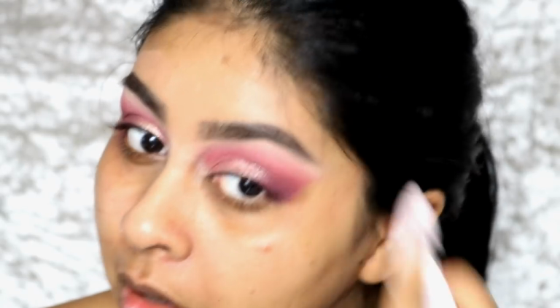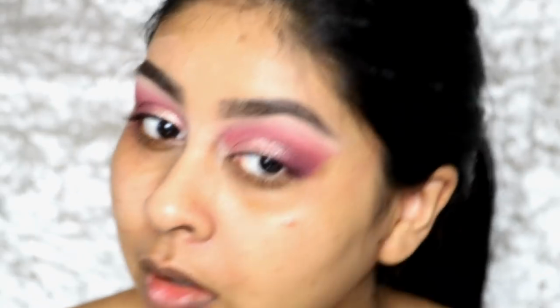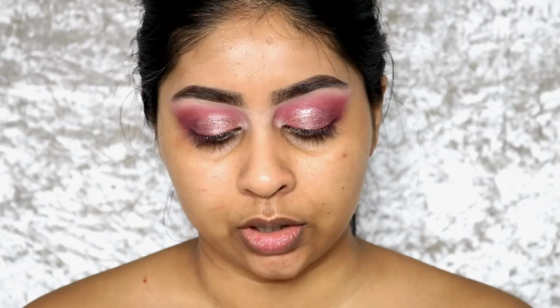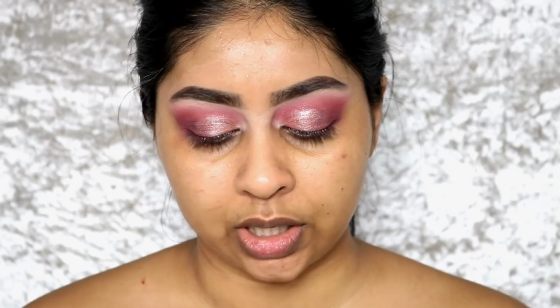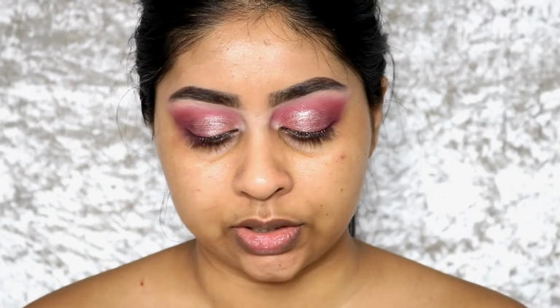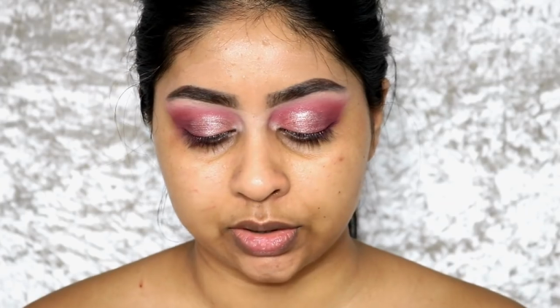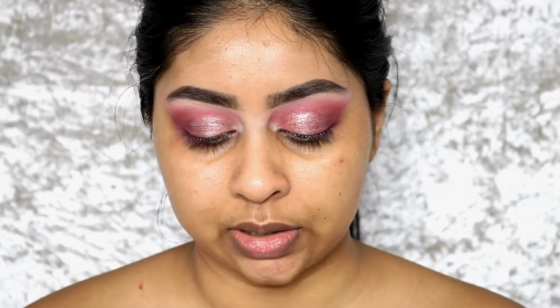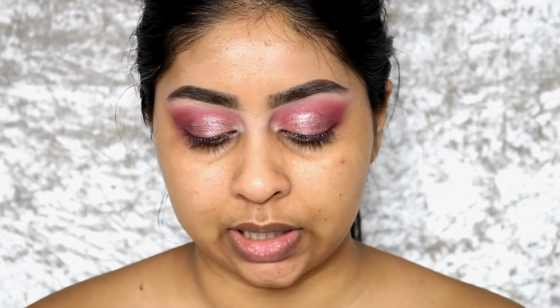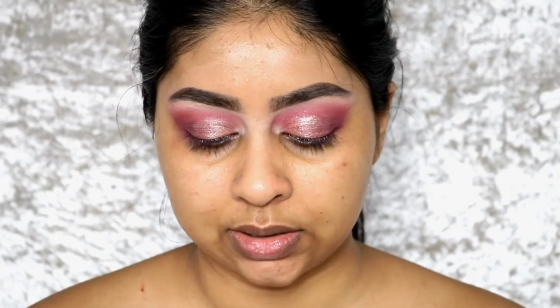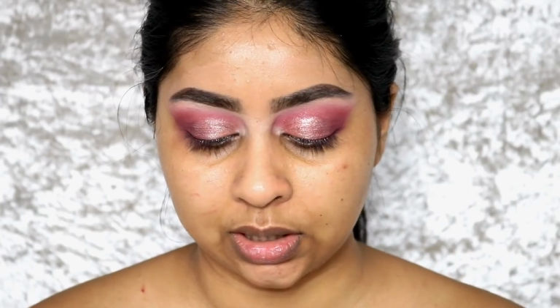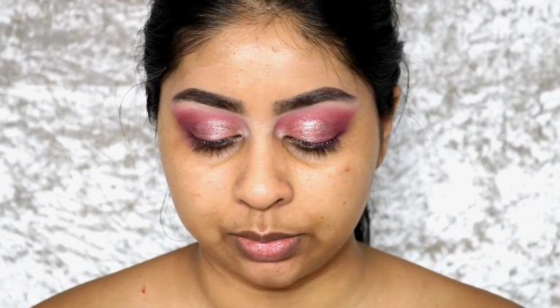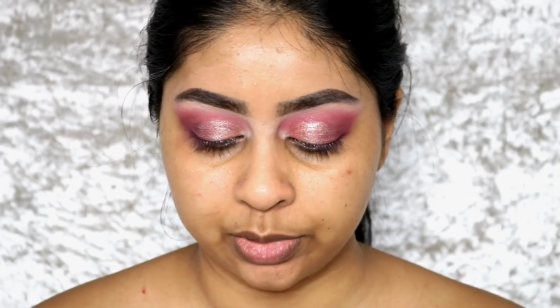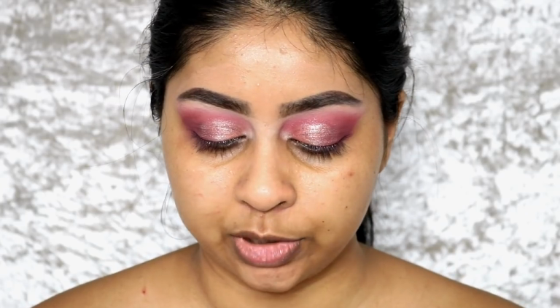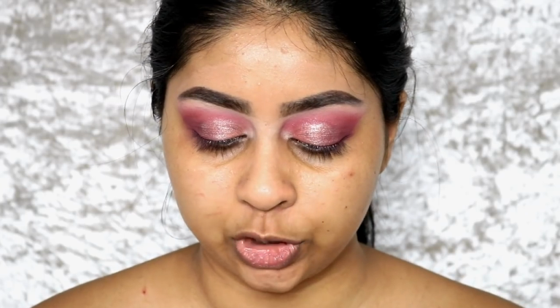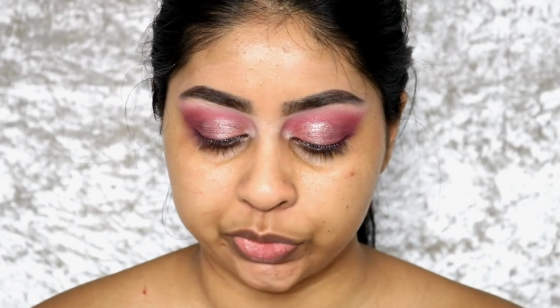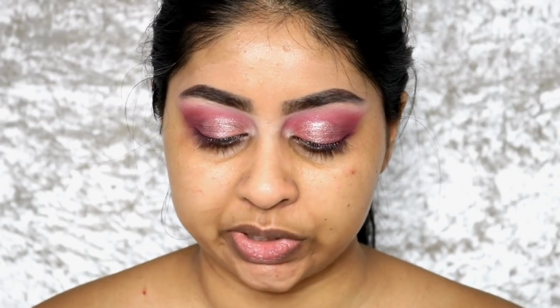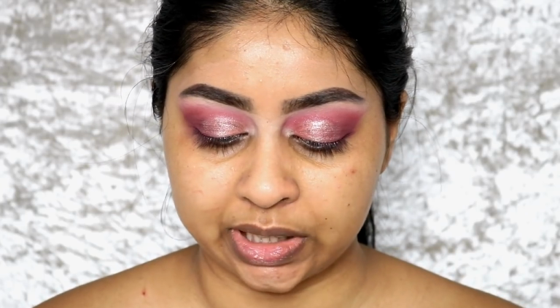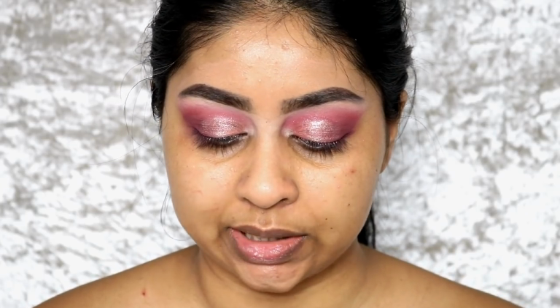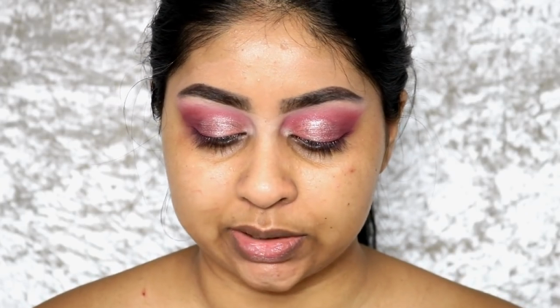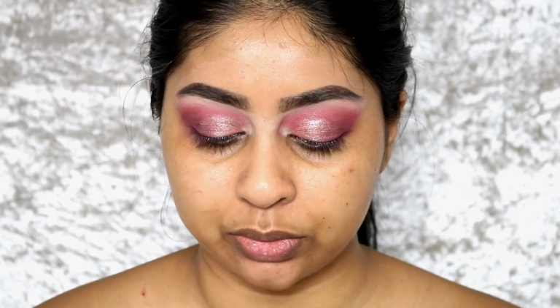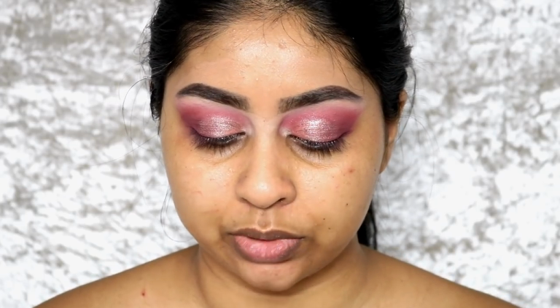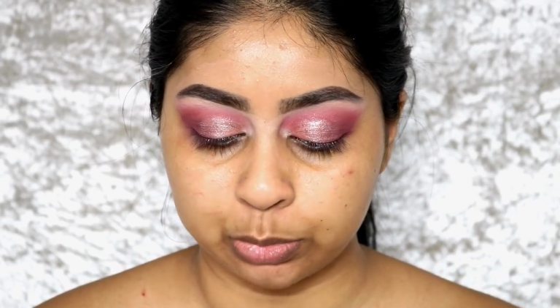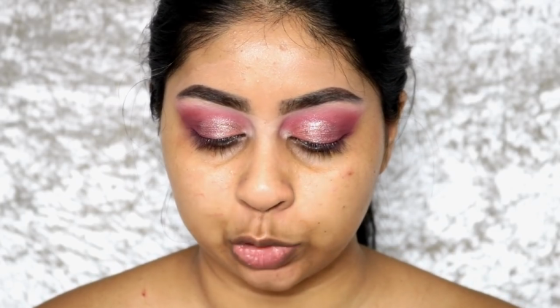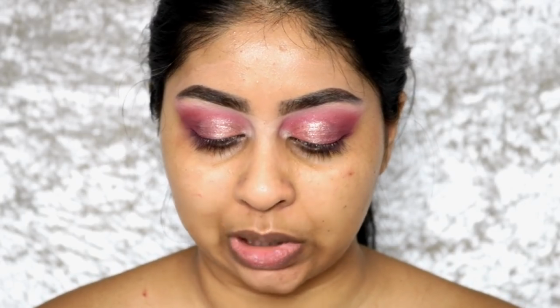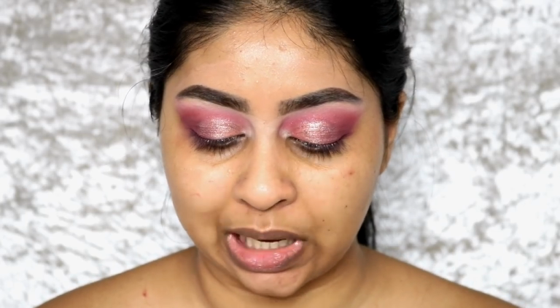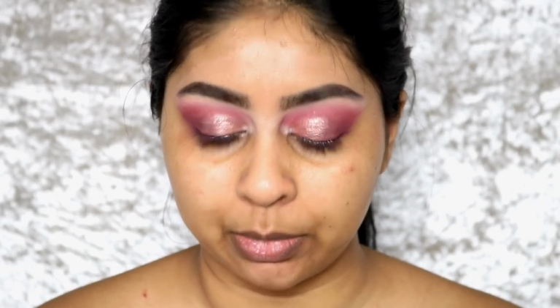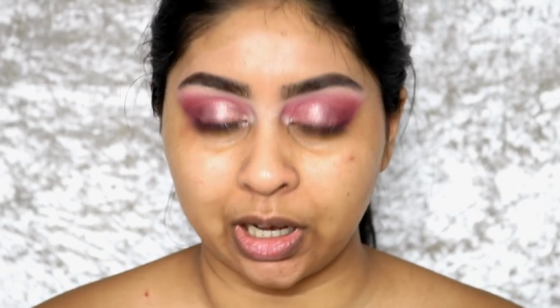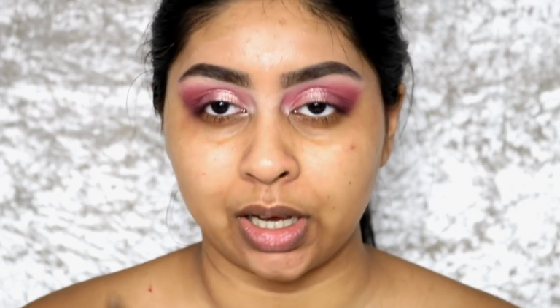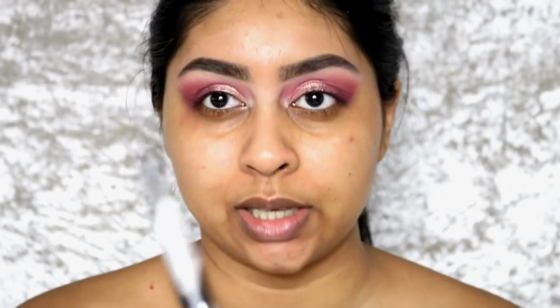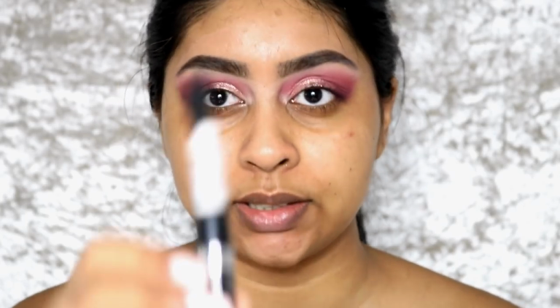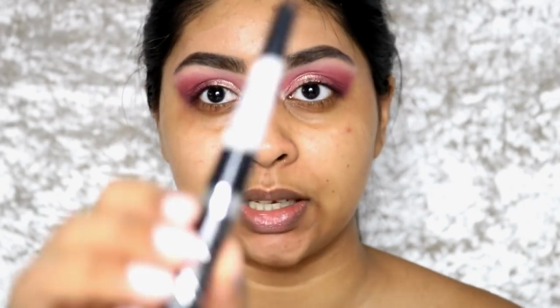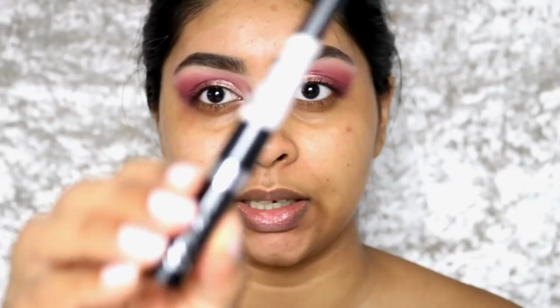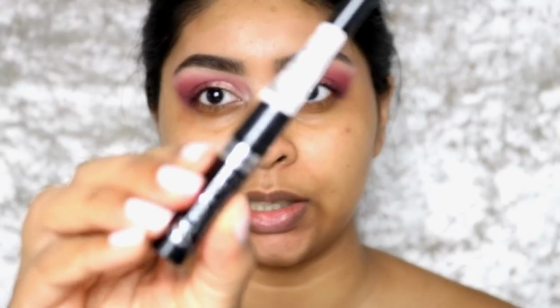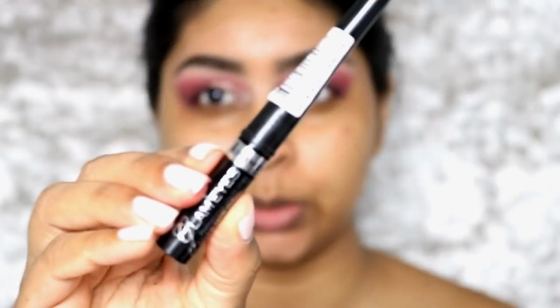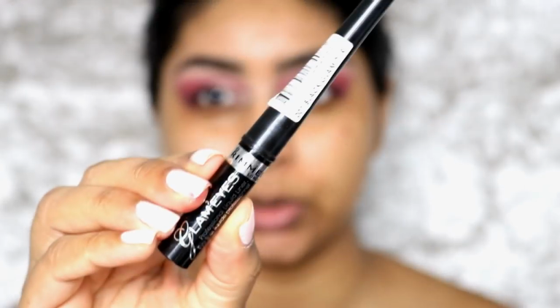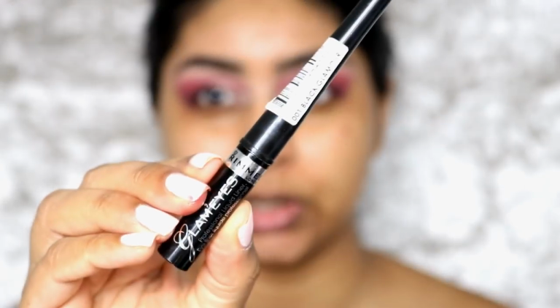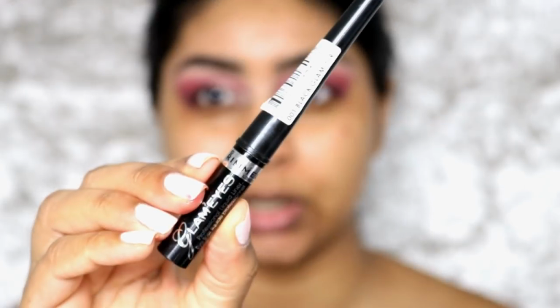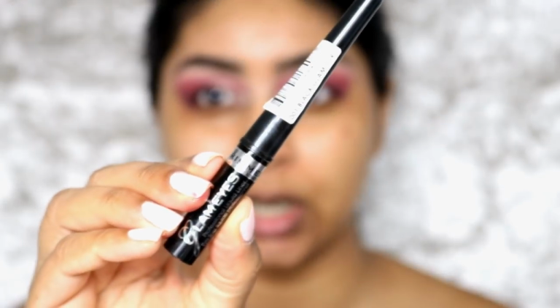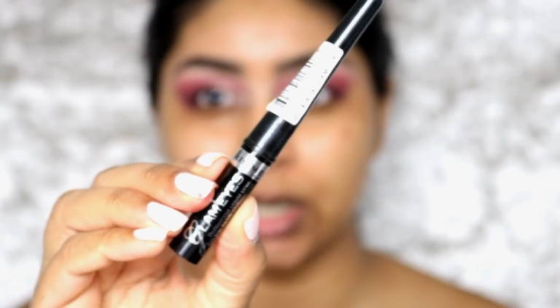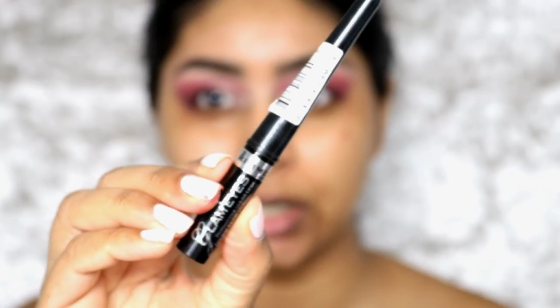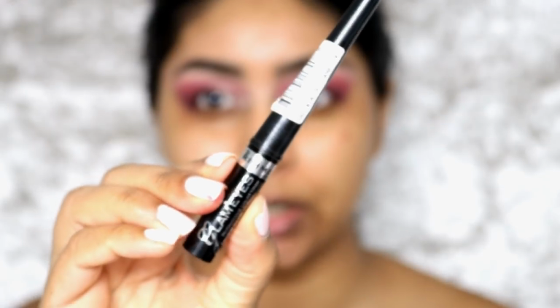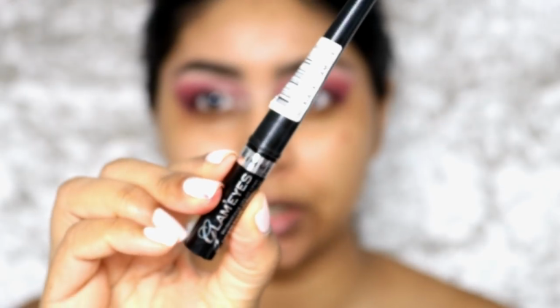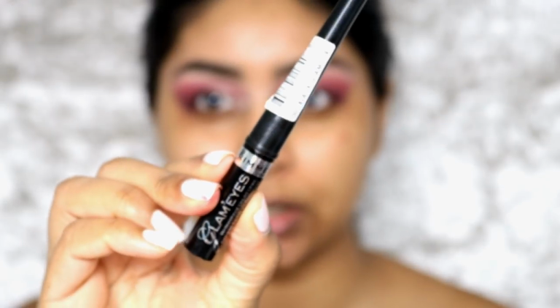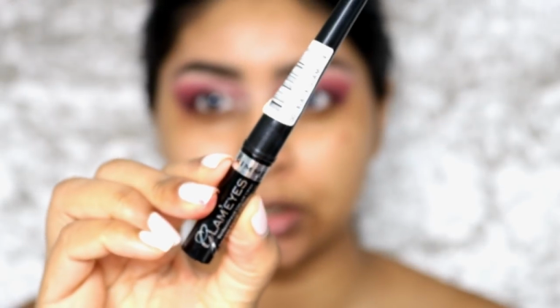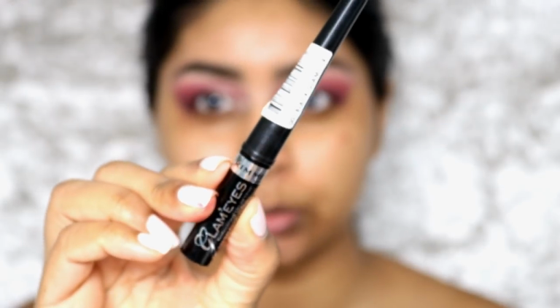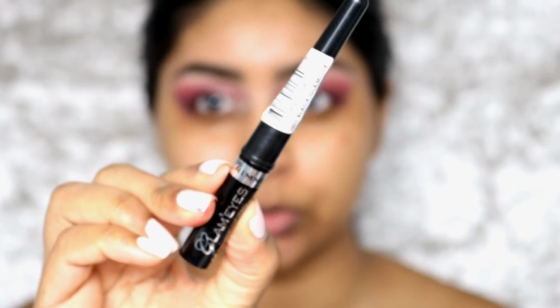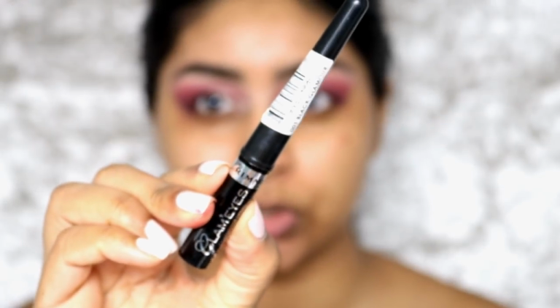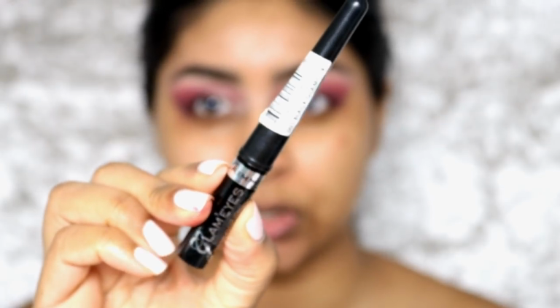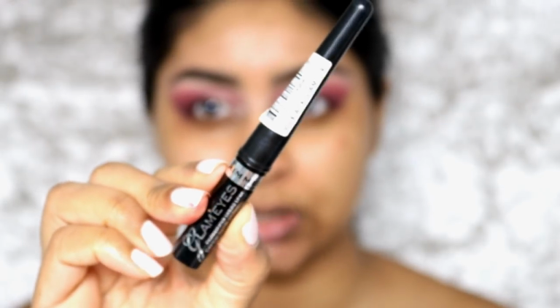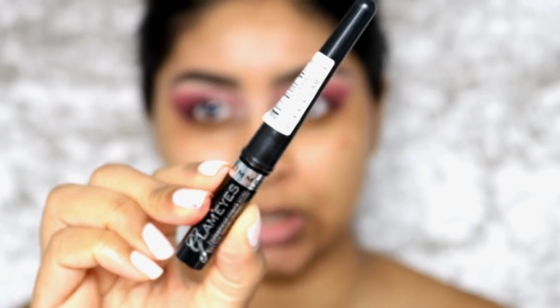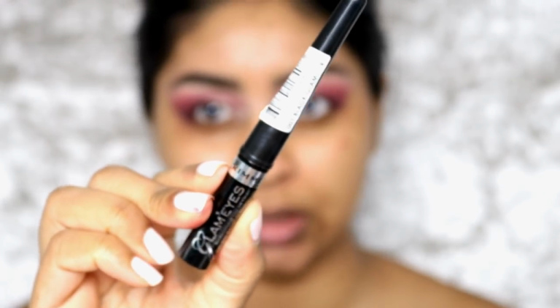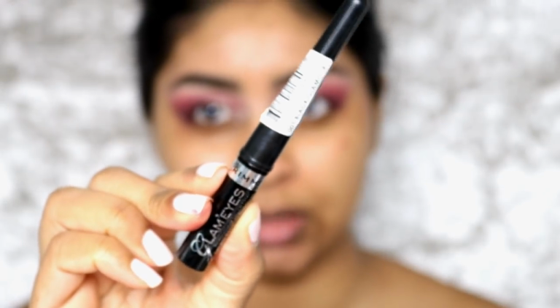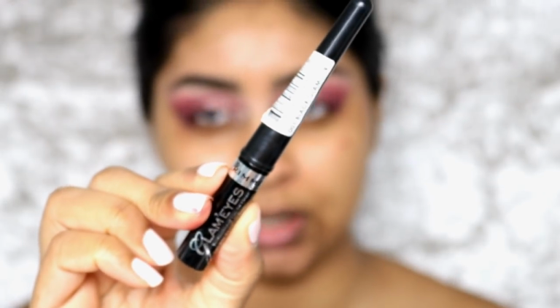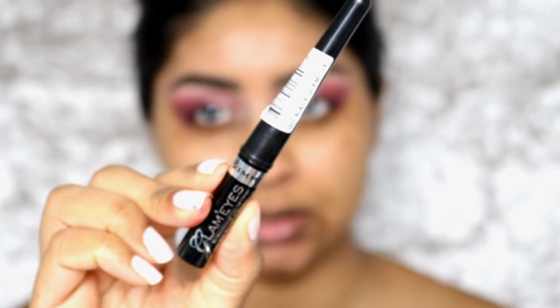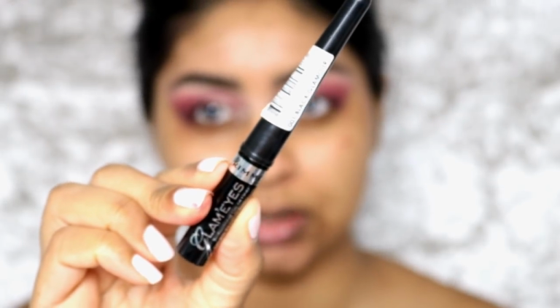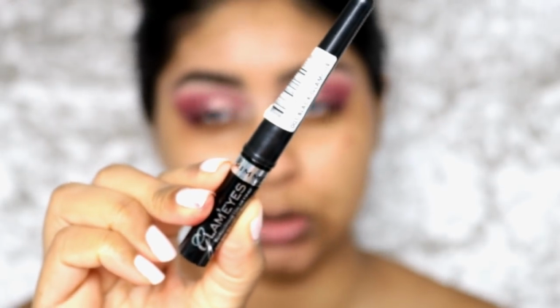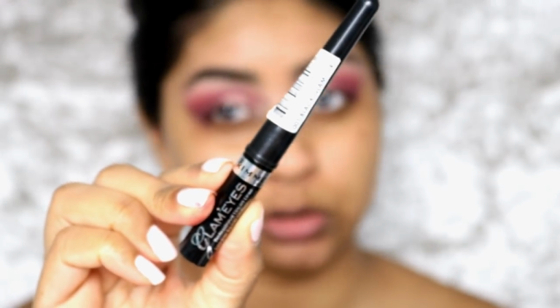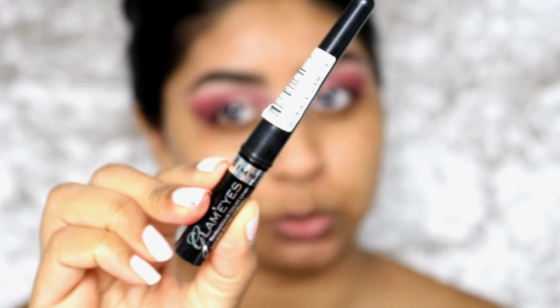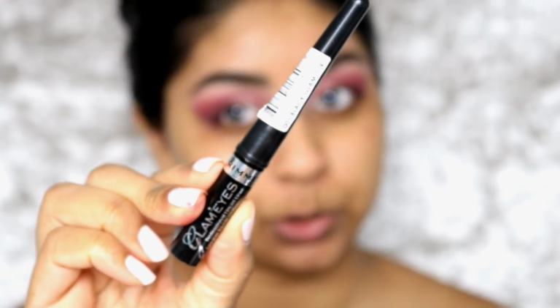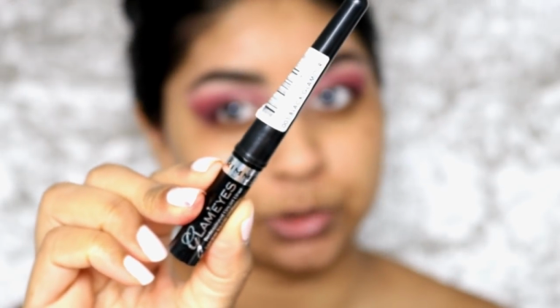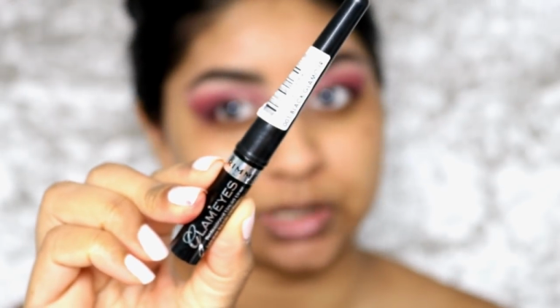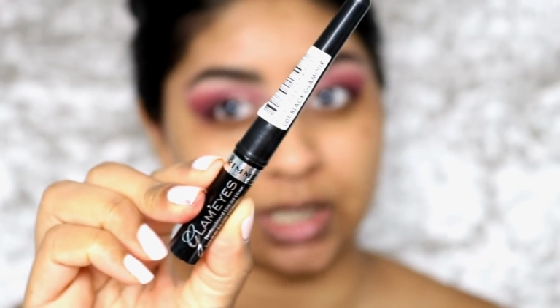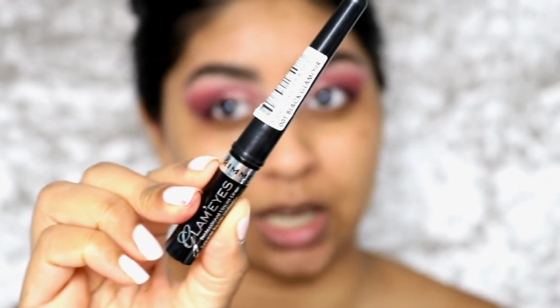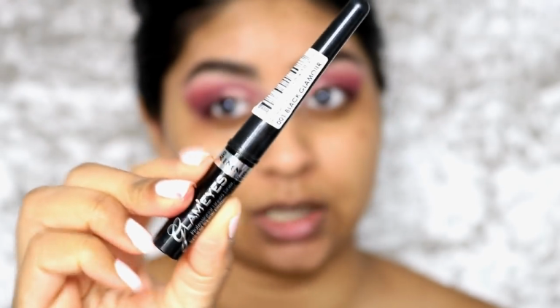The next thing I'm going to use is the Rimmel Glamour Eyes liquid eyeliner. It's super precise.